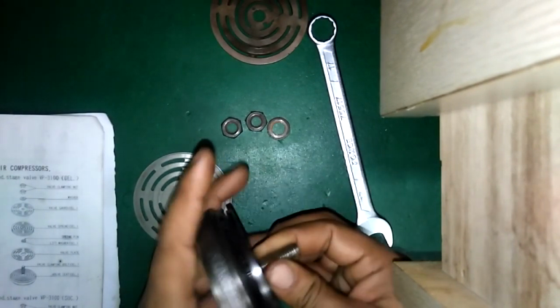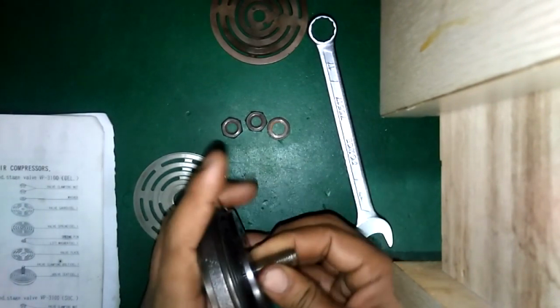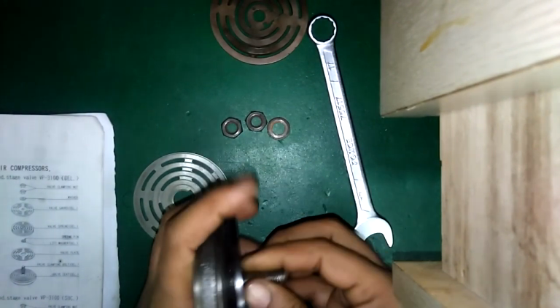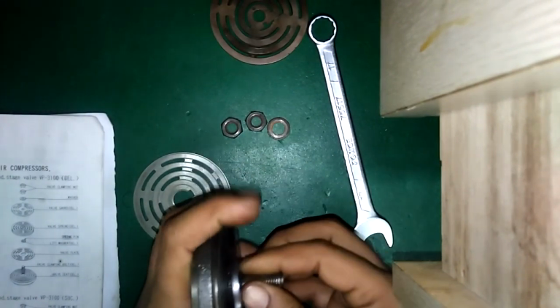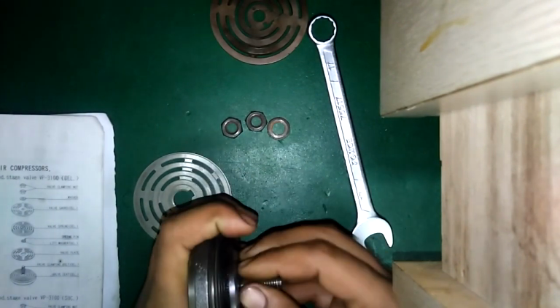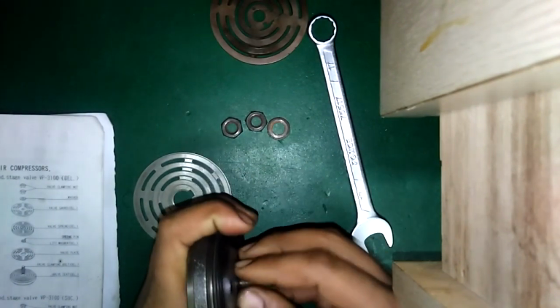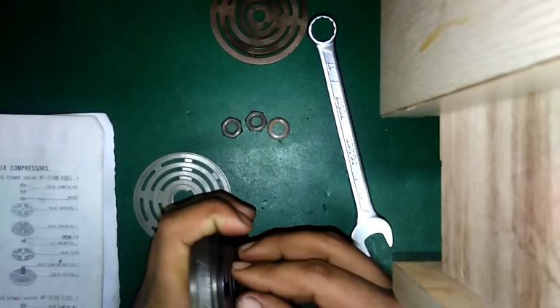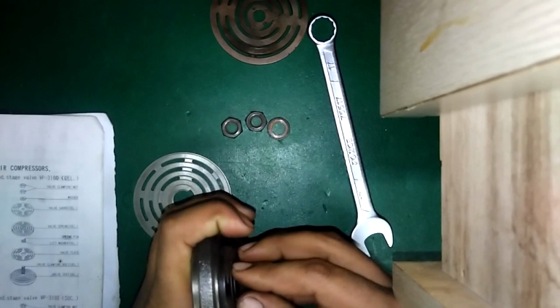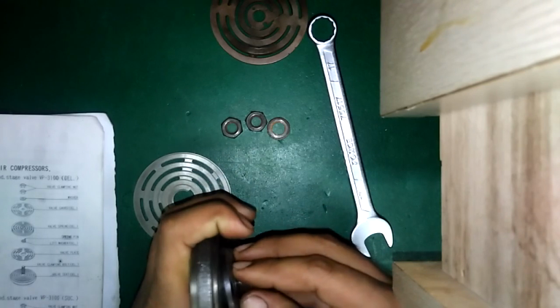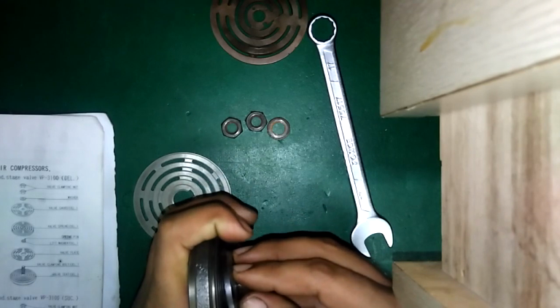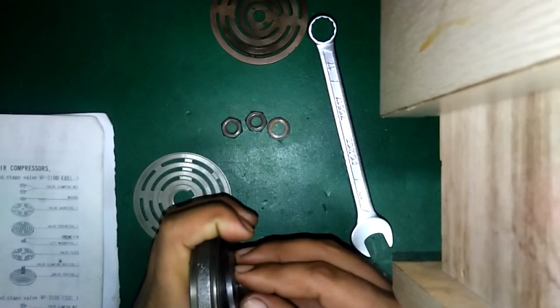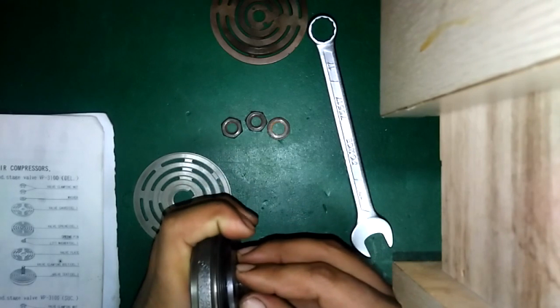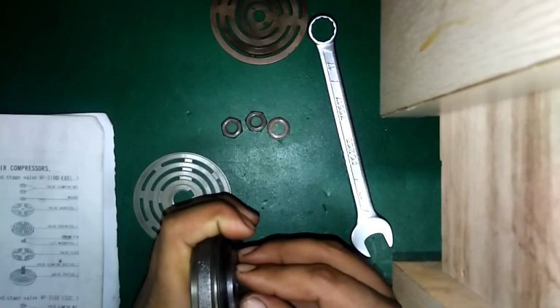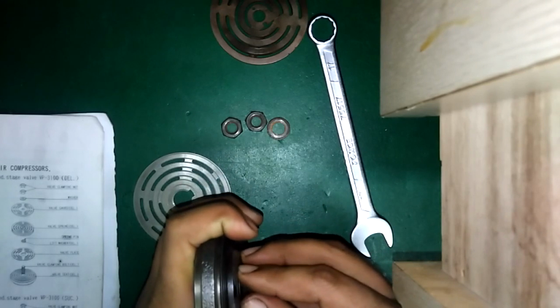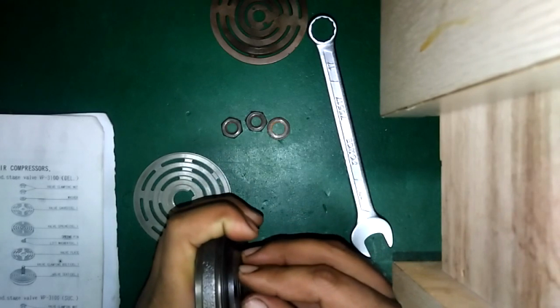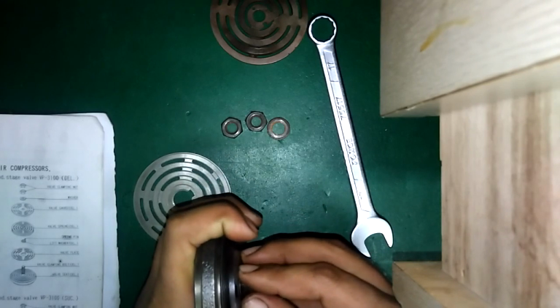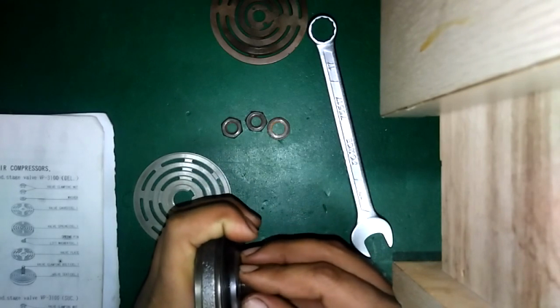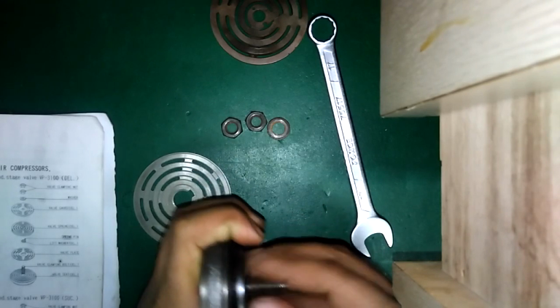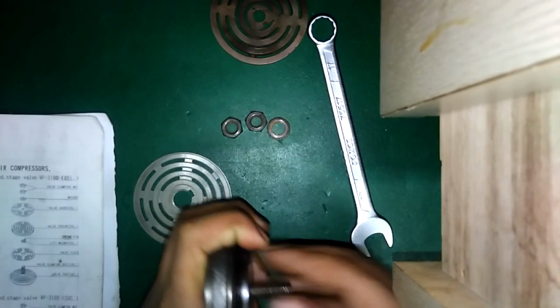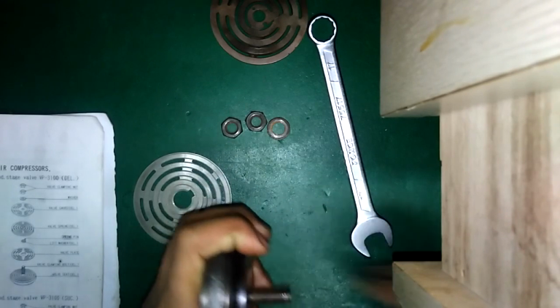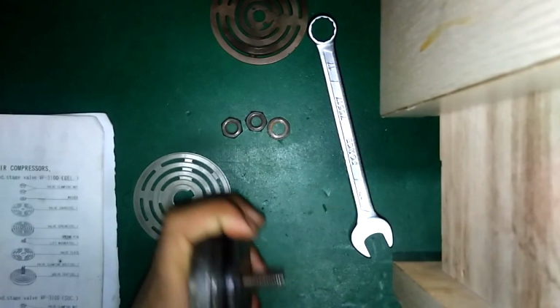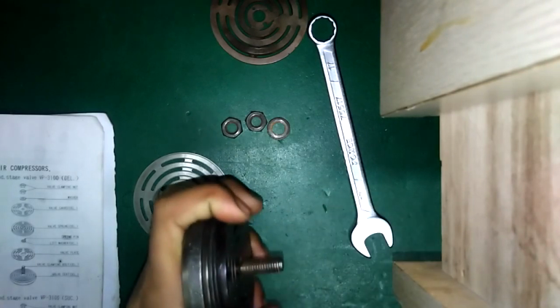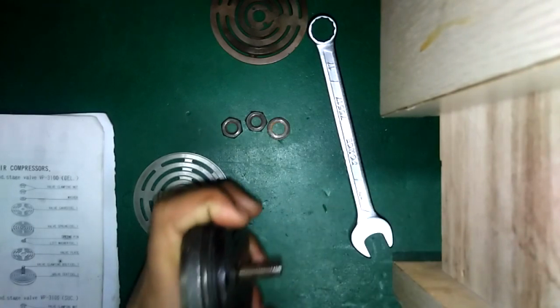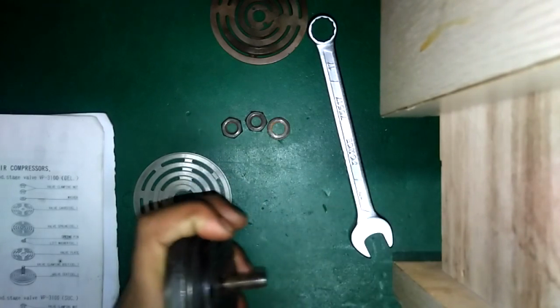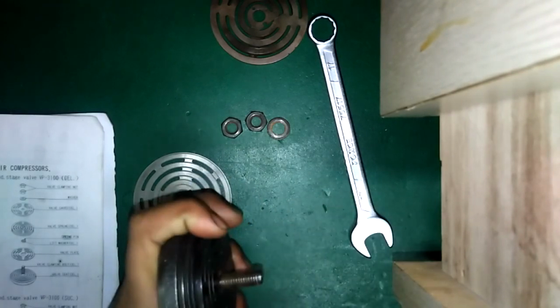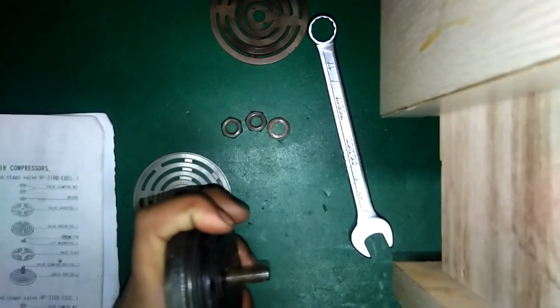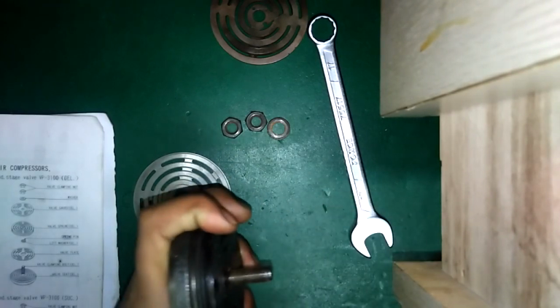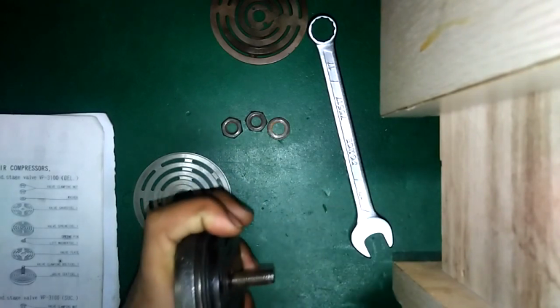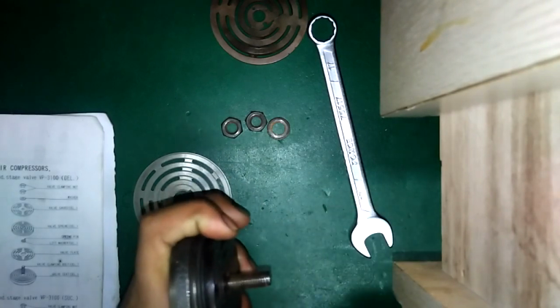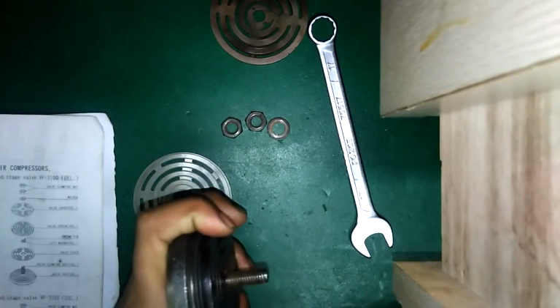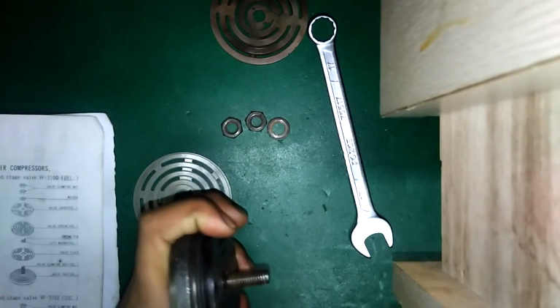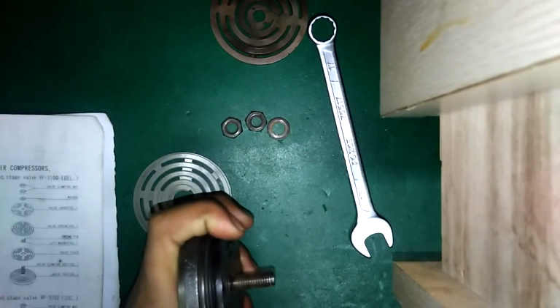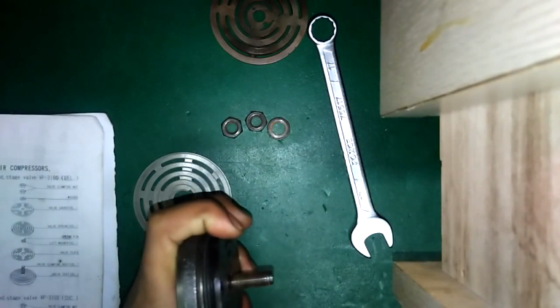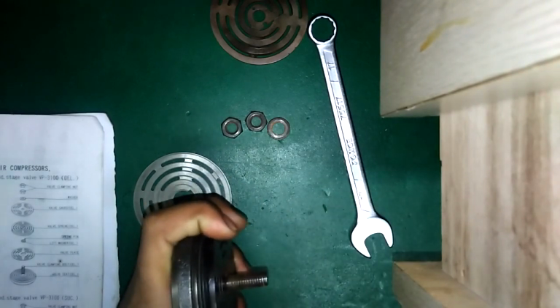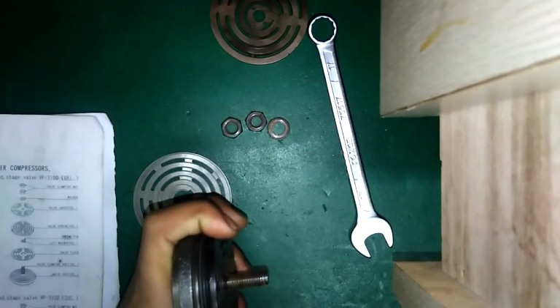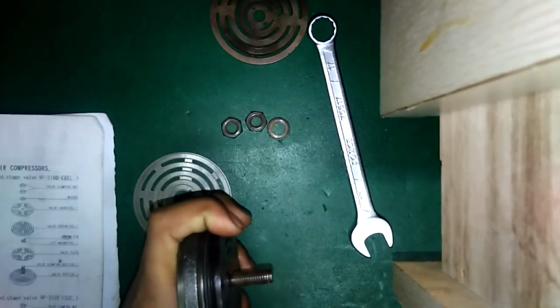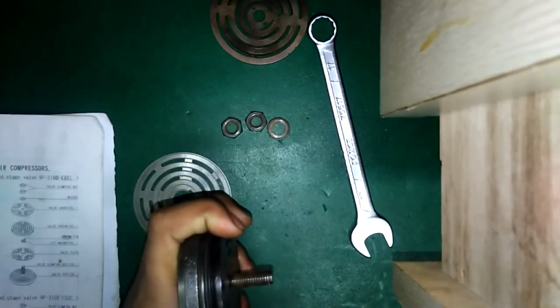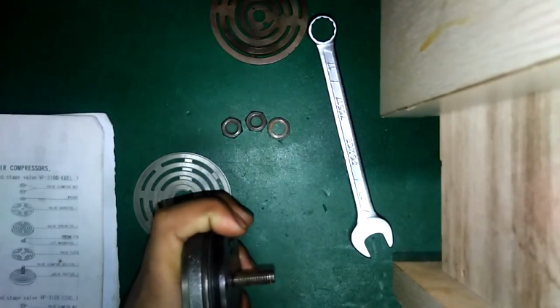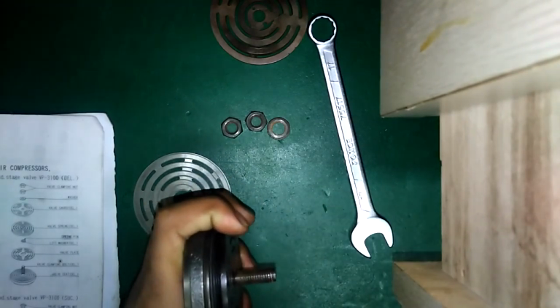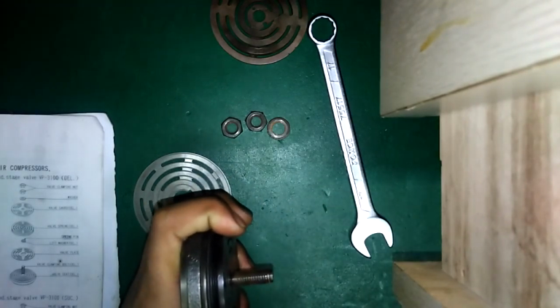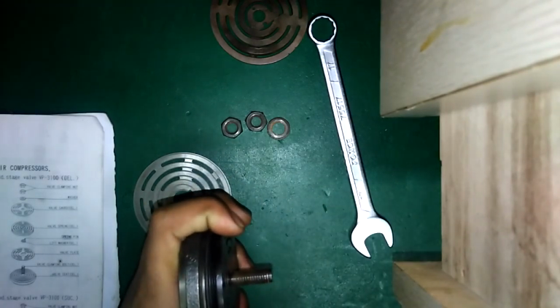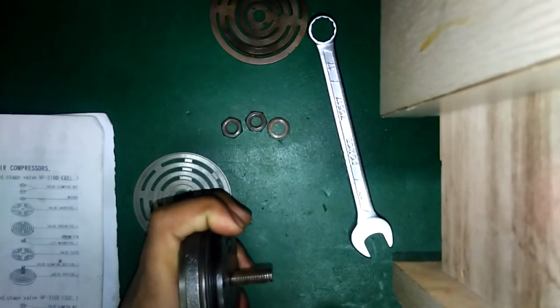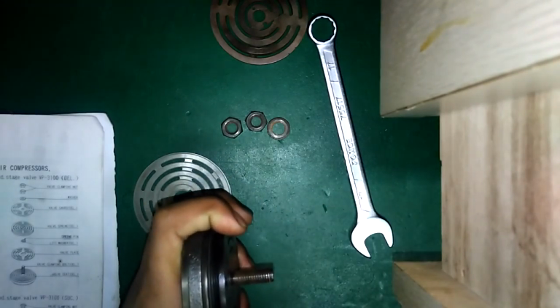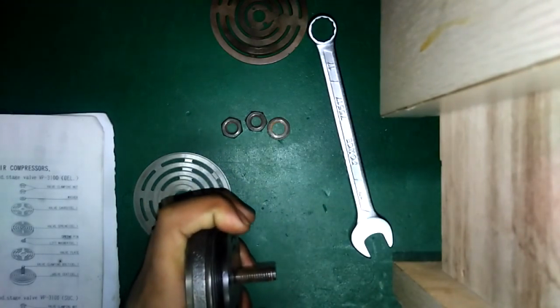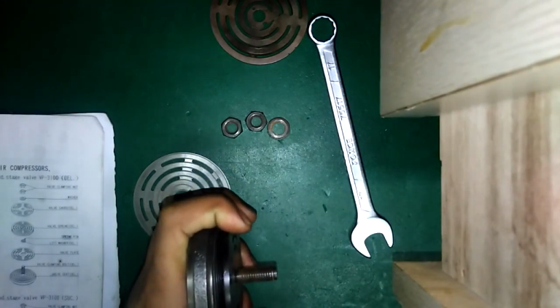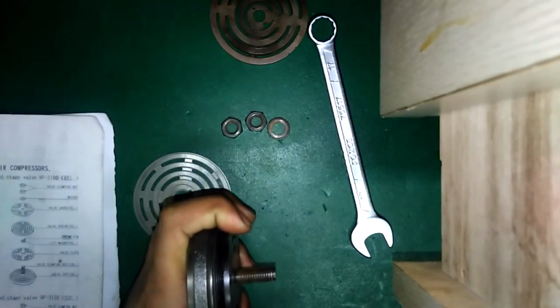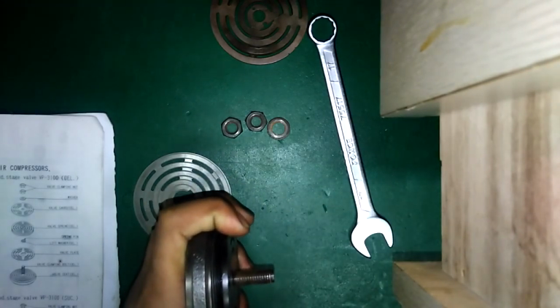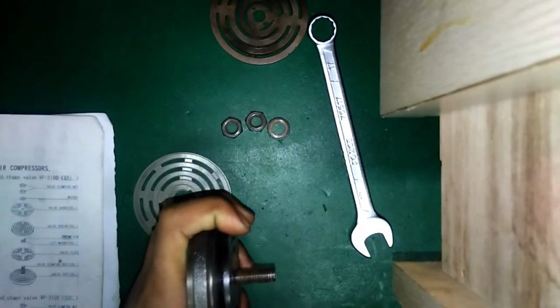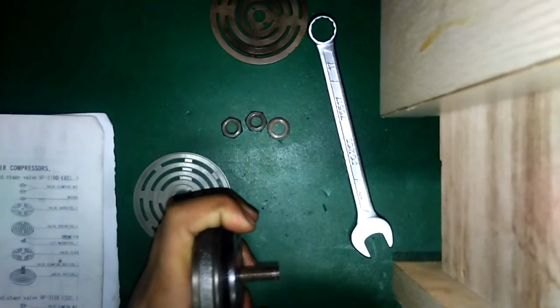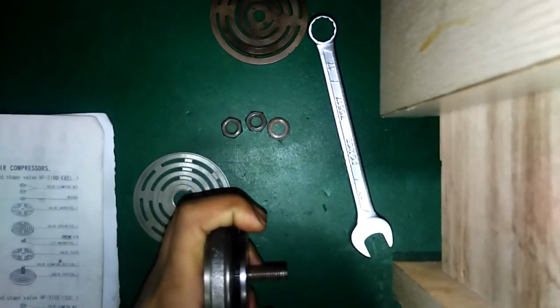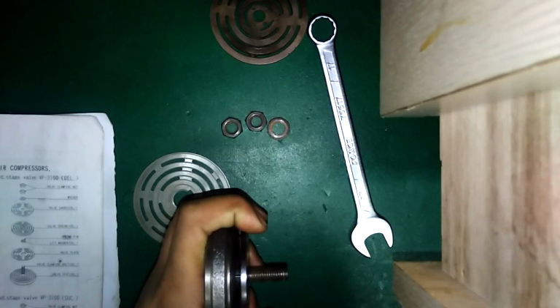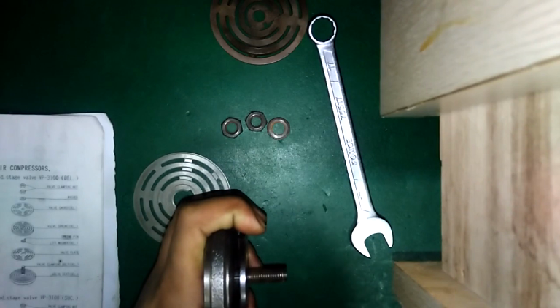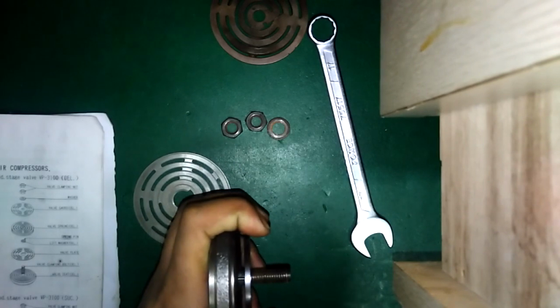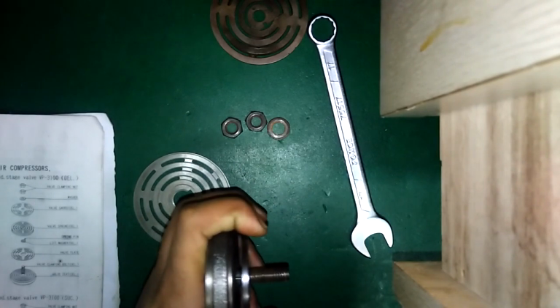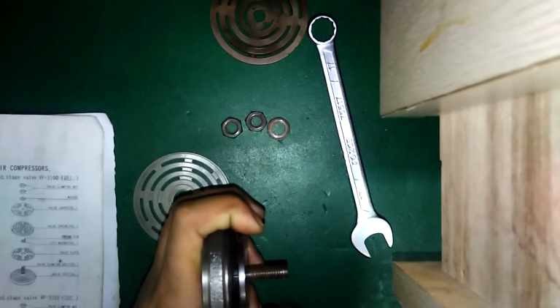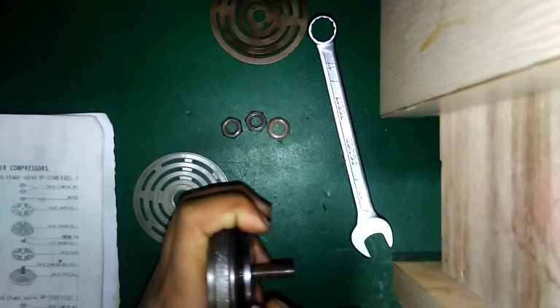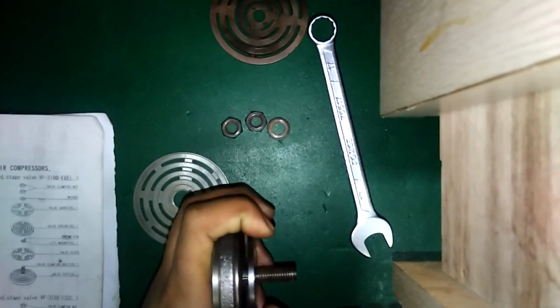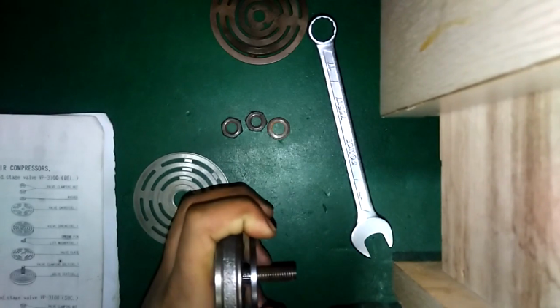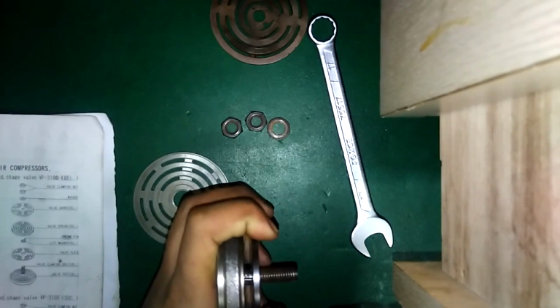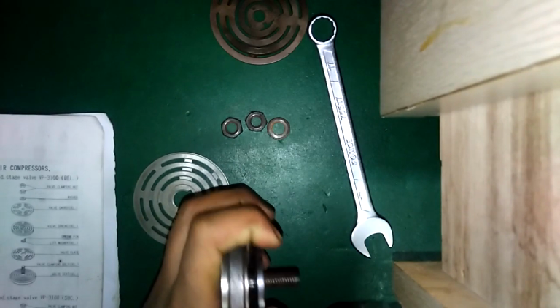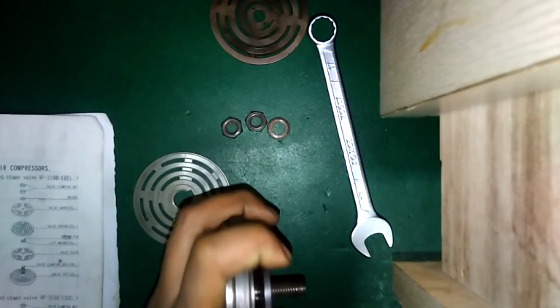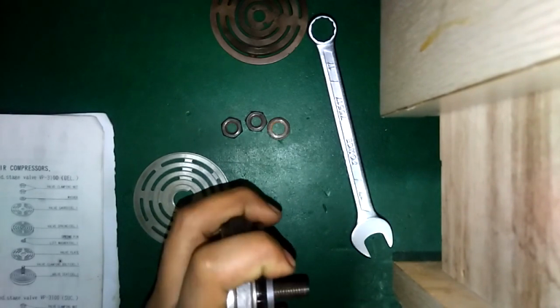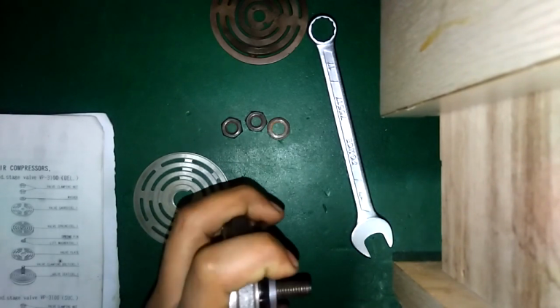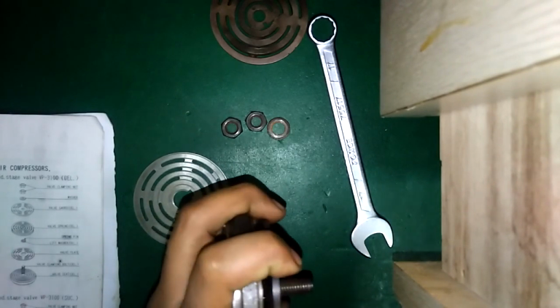This is the spring pin — like a washer — but I have to first mark it. The valve guard is placed correctly in the position.